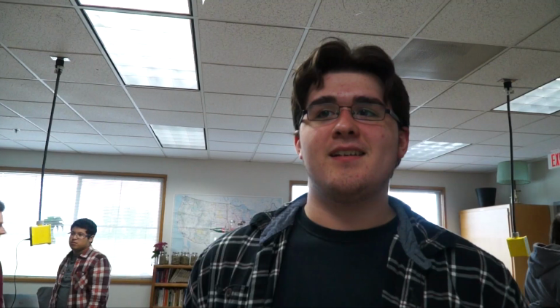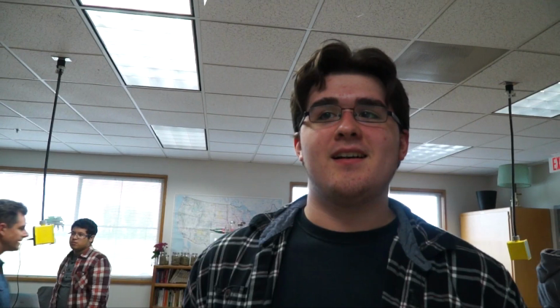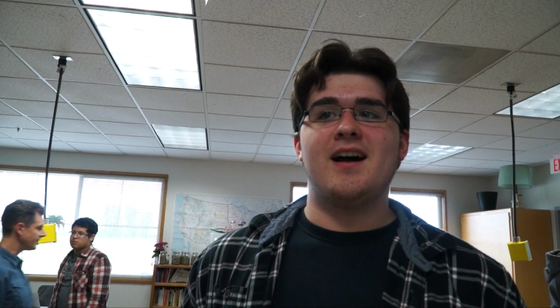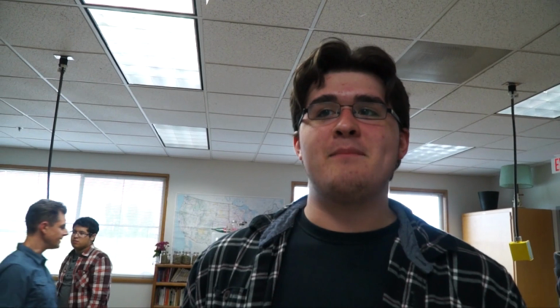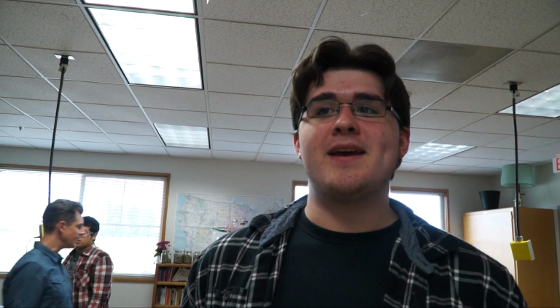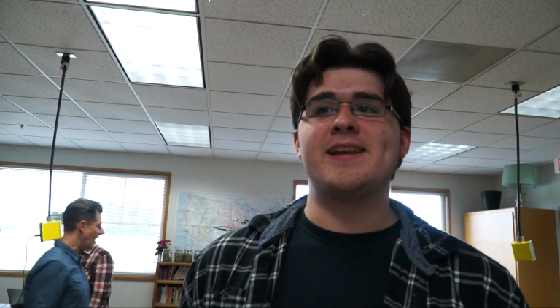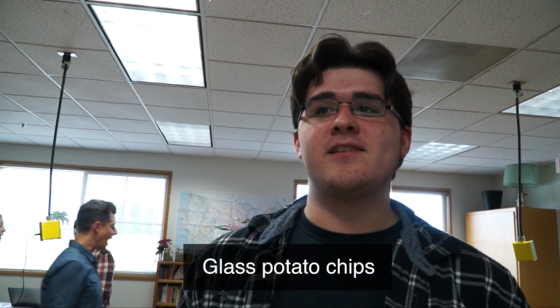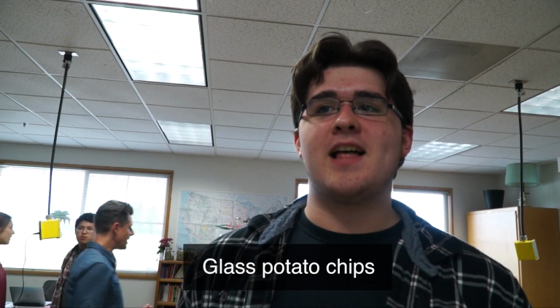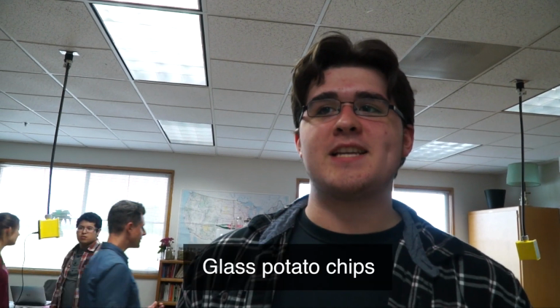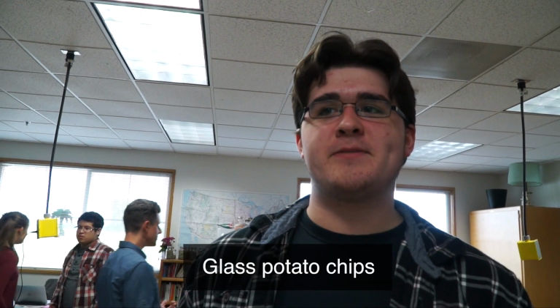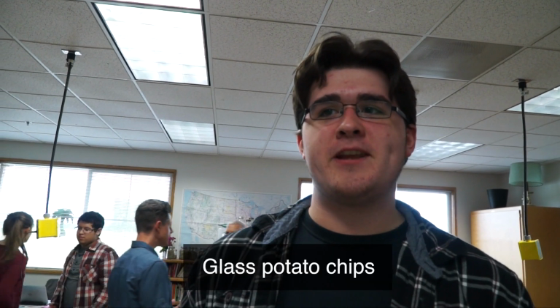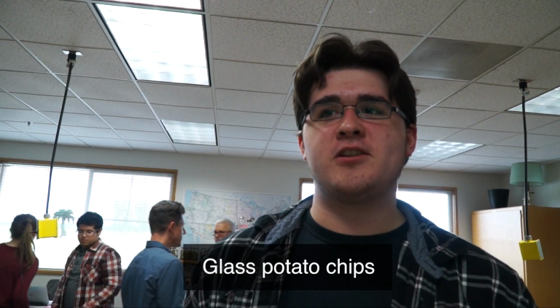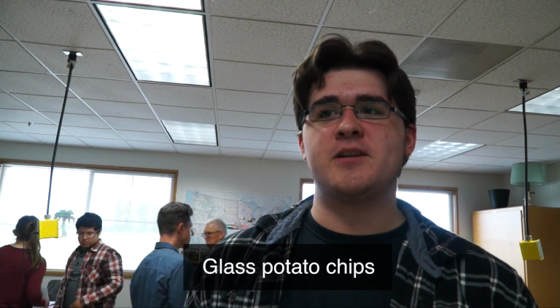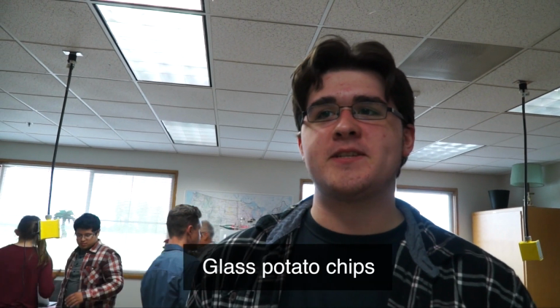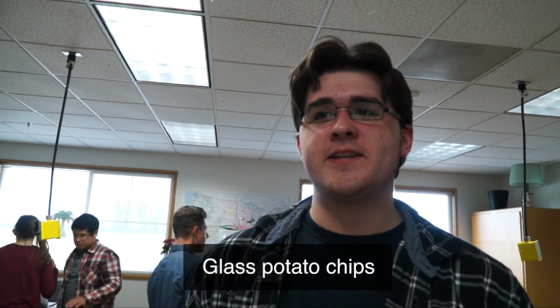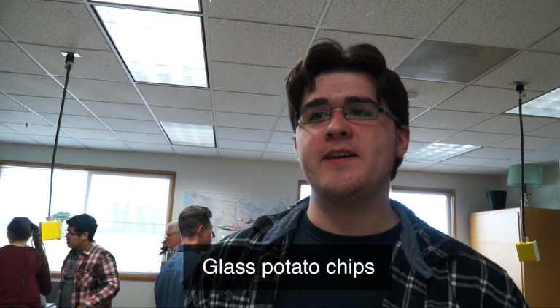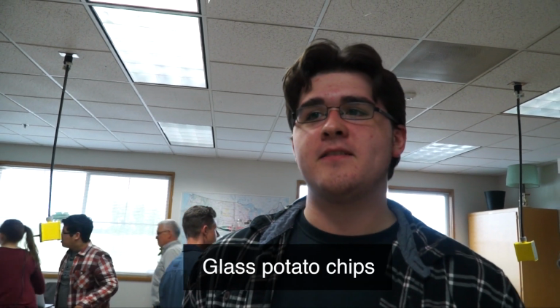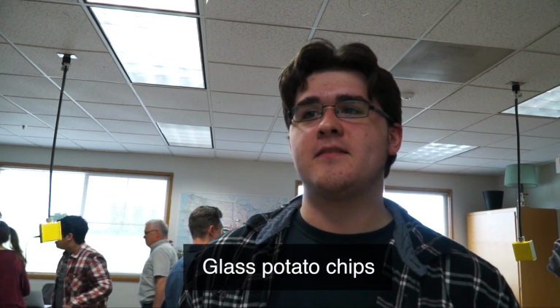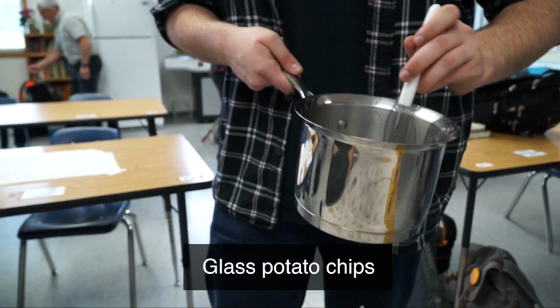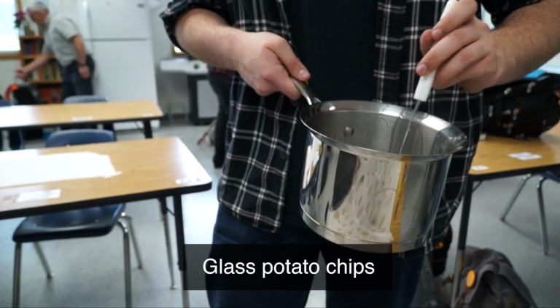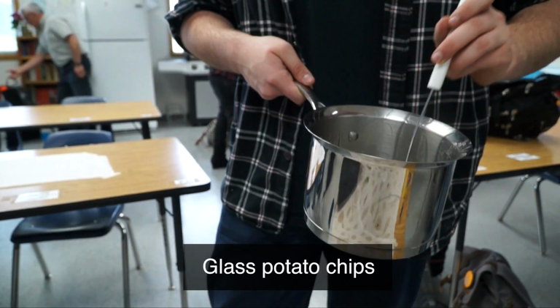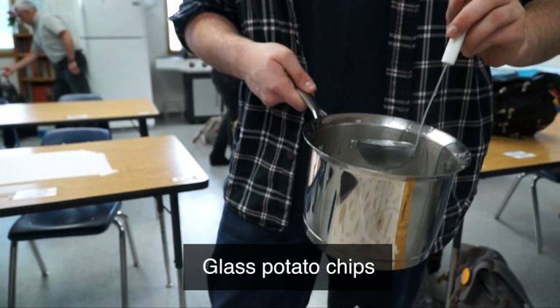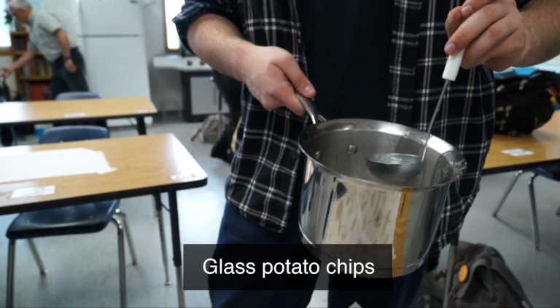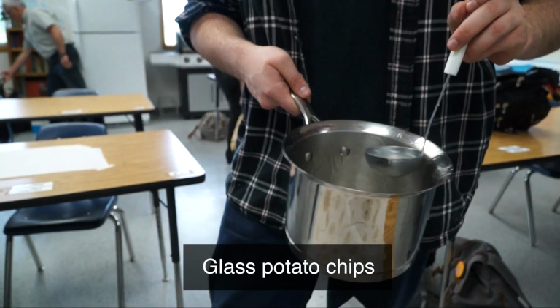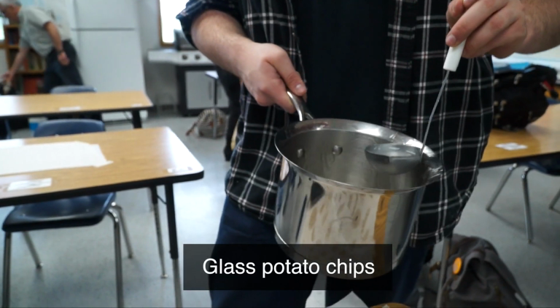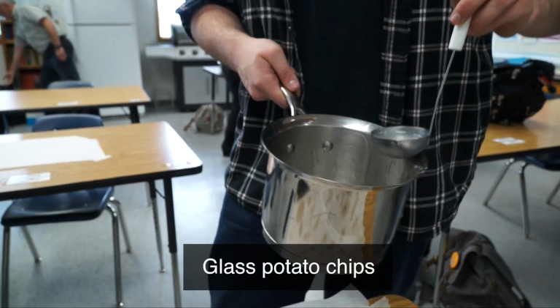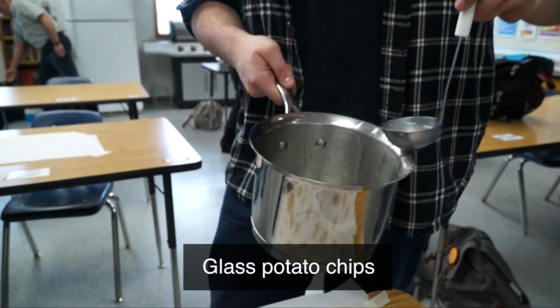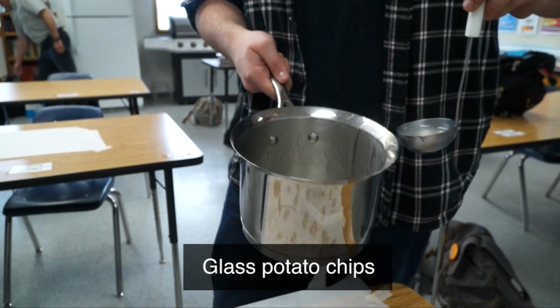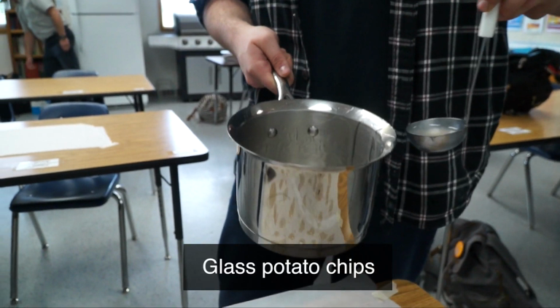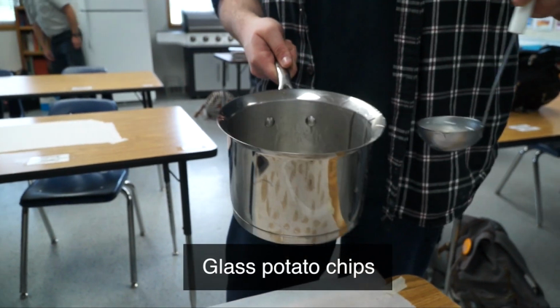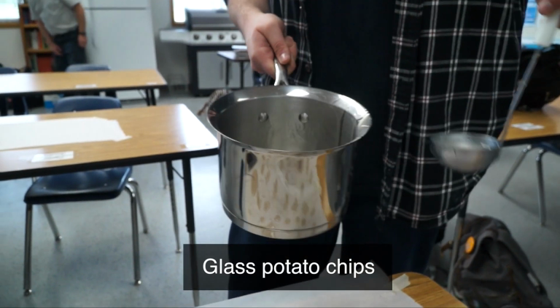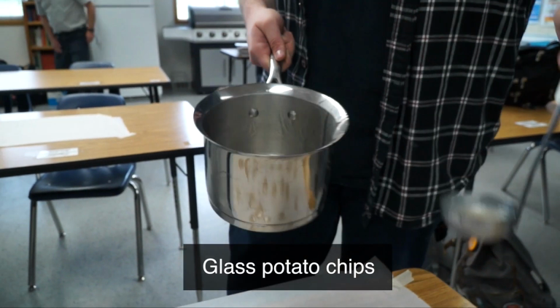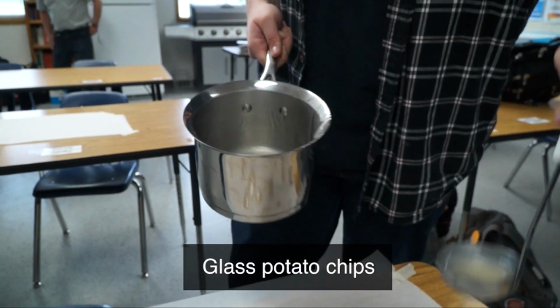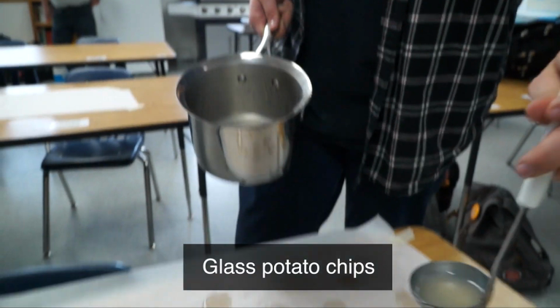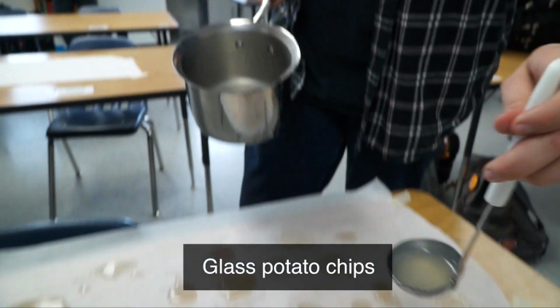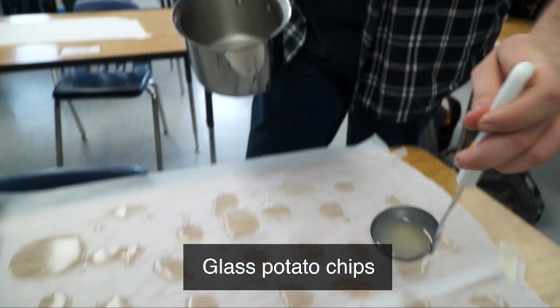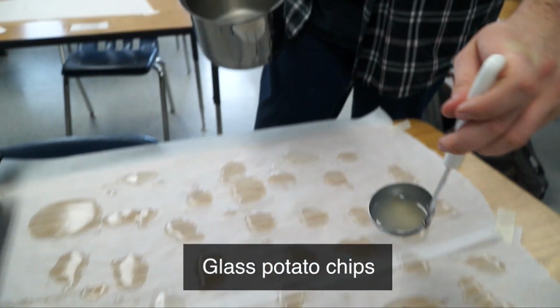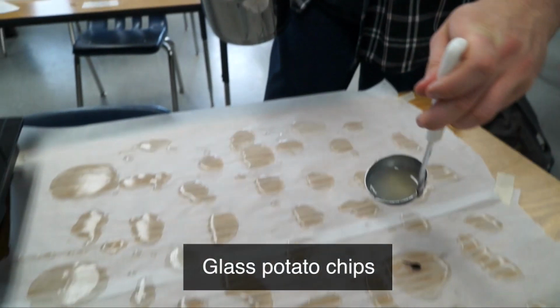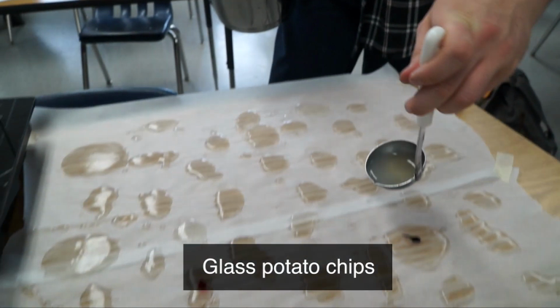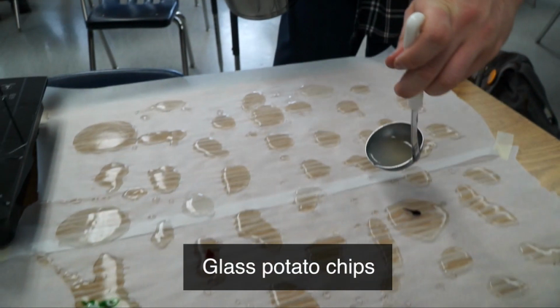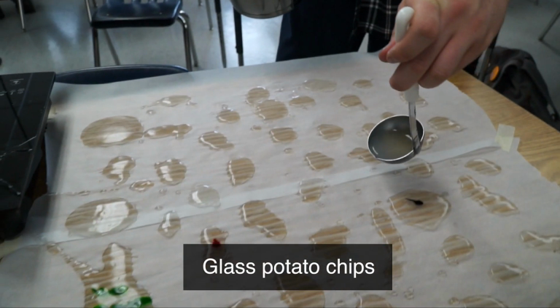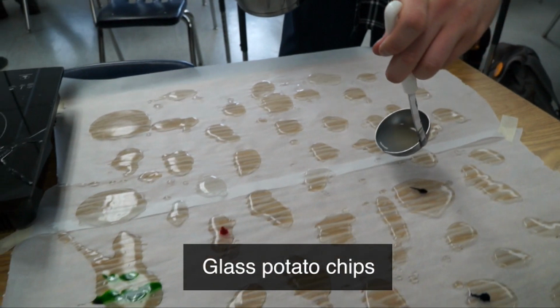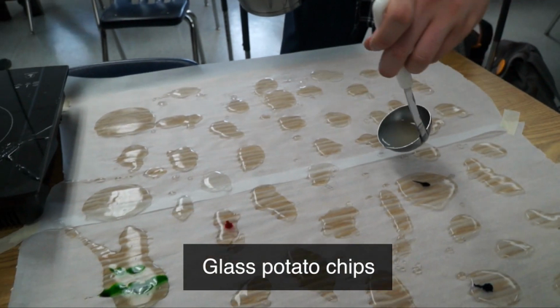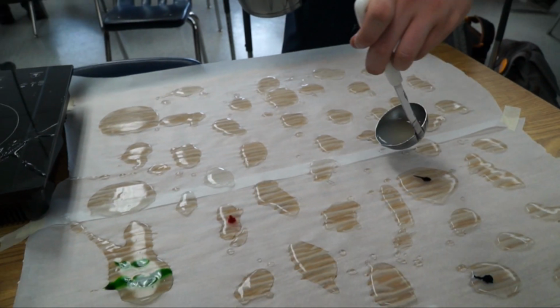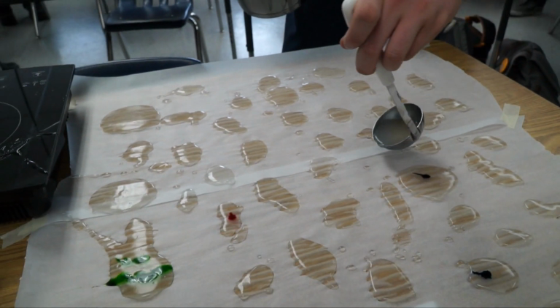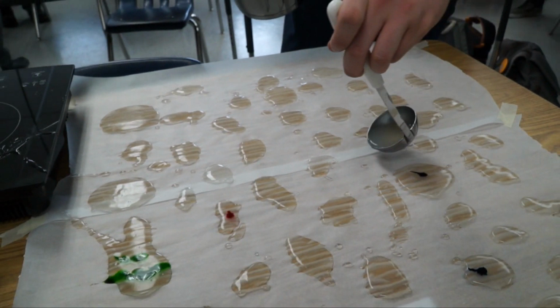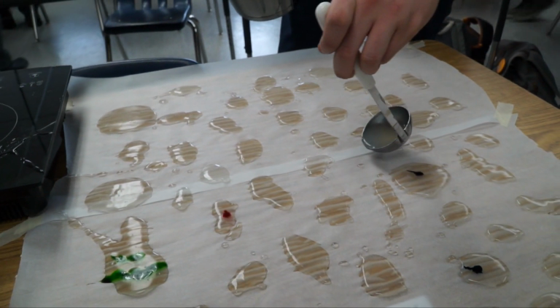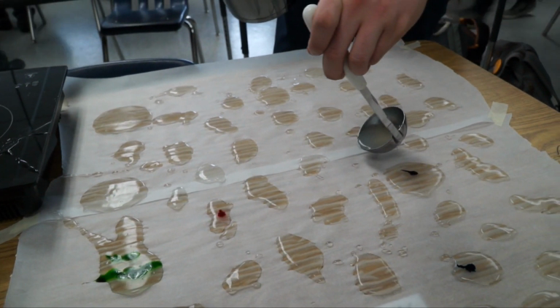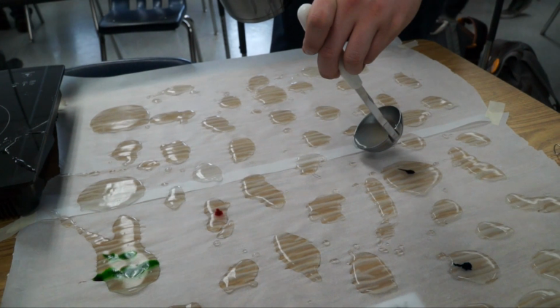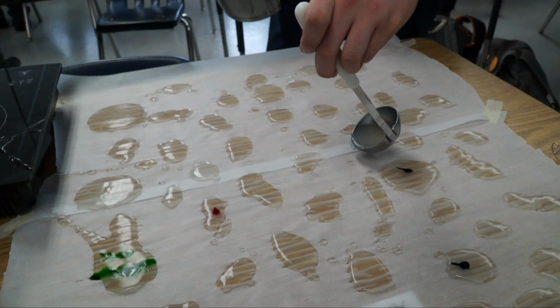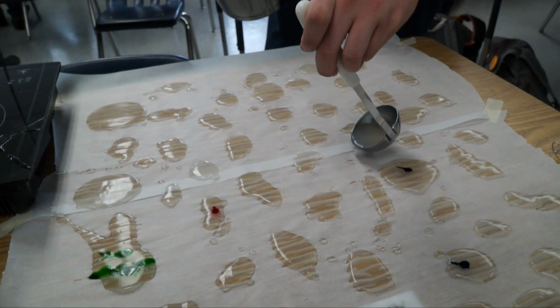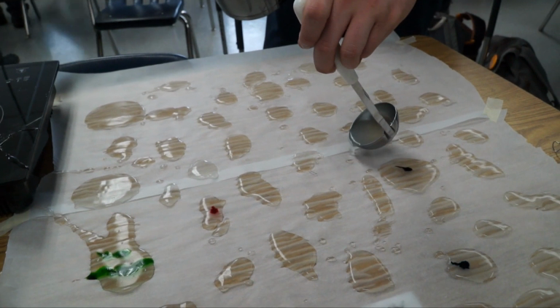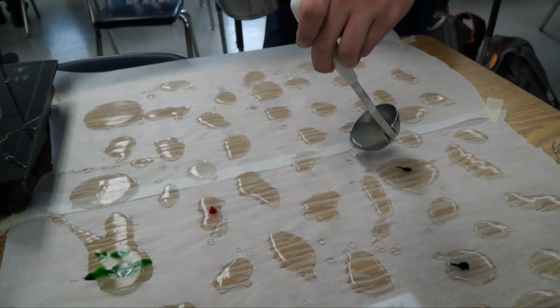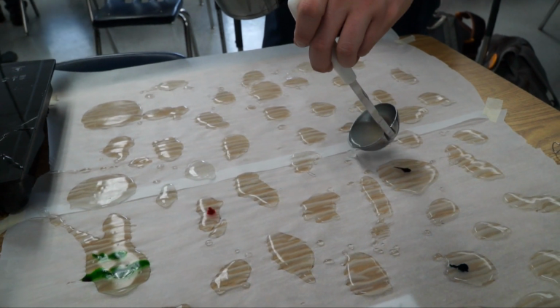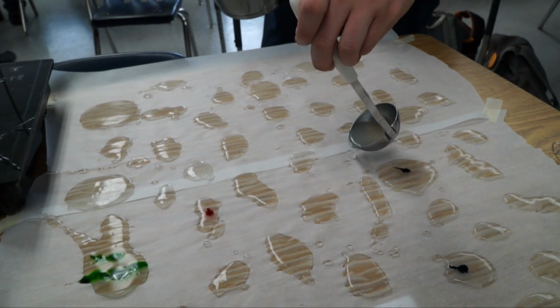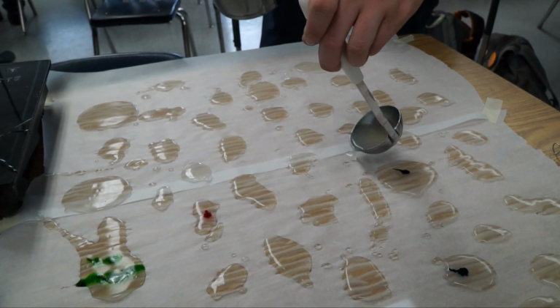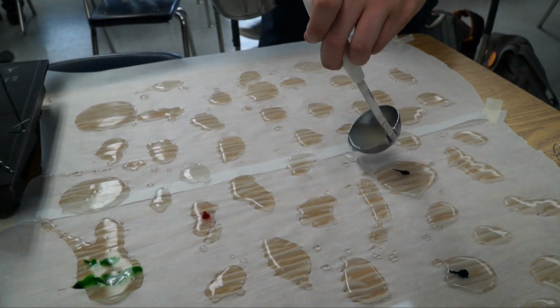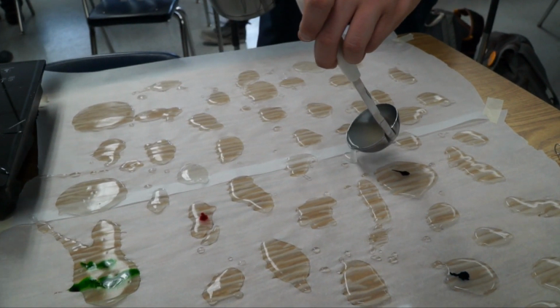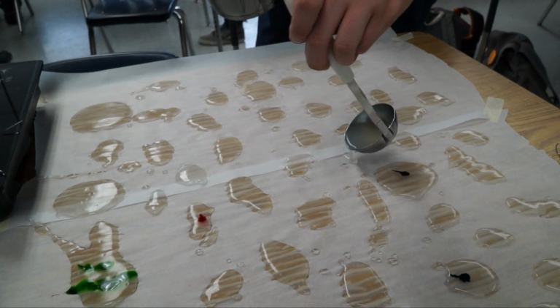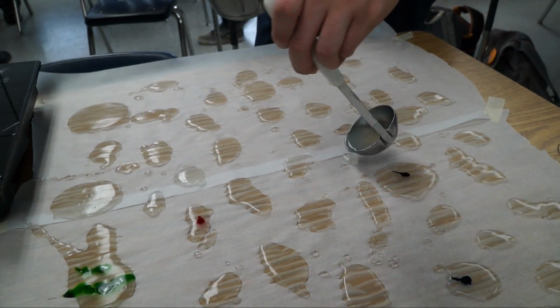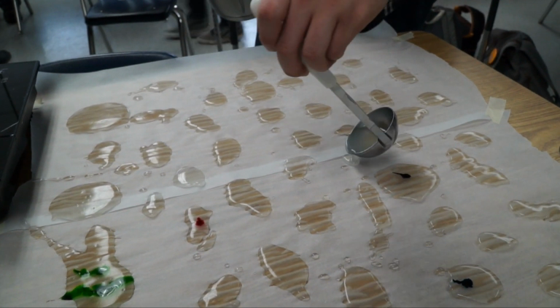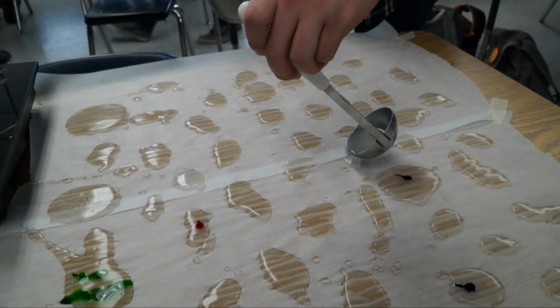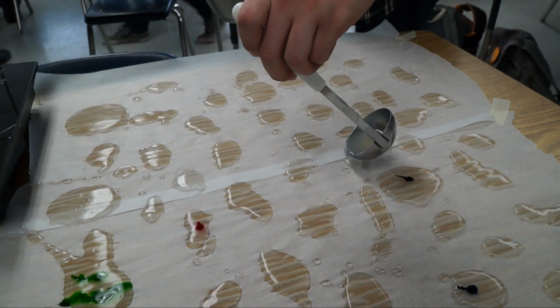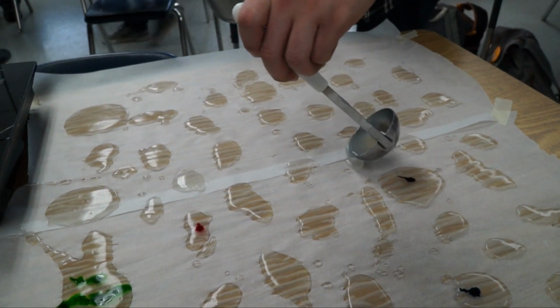I'm making glass potato chips today. It doesn't have any real potatoes in a way — it's just water and potato starch really.